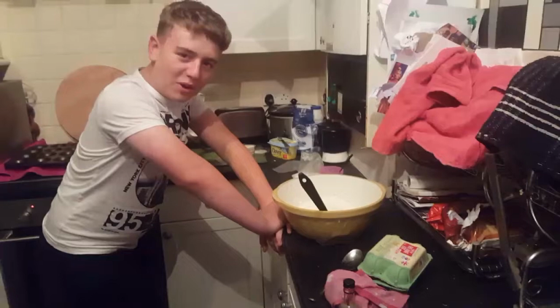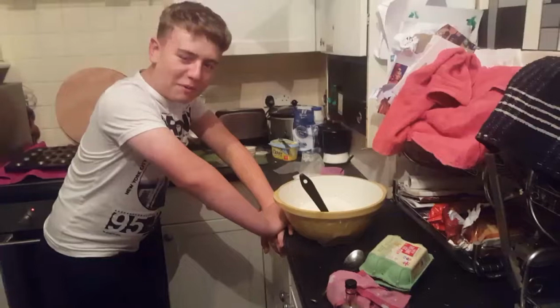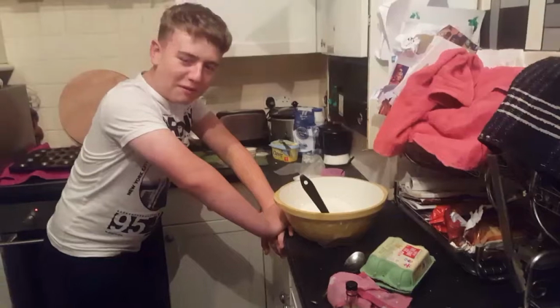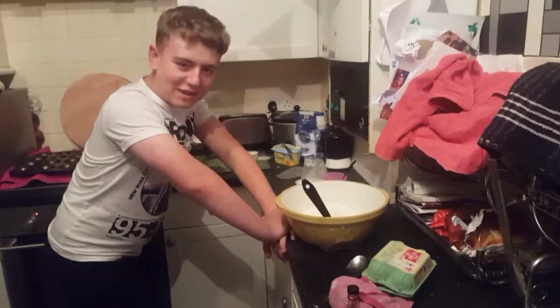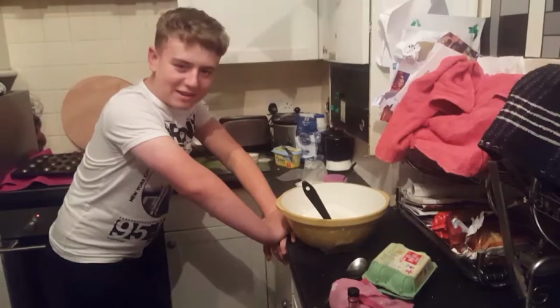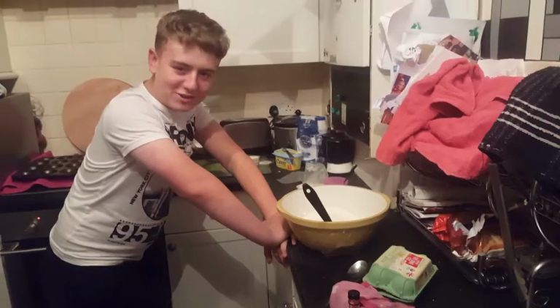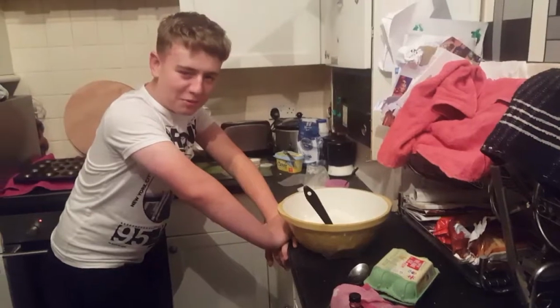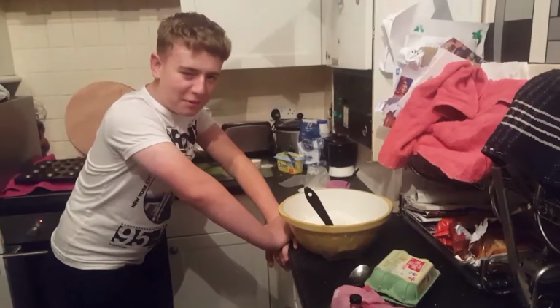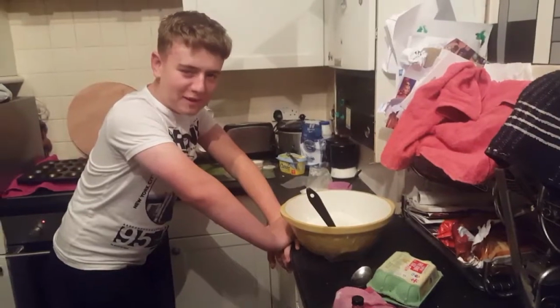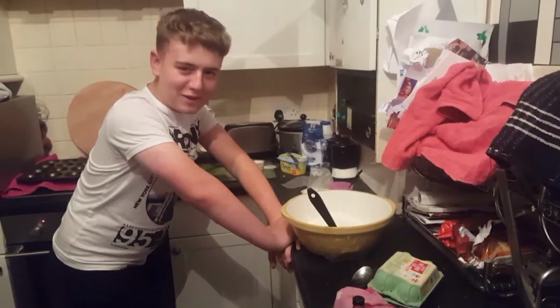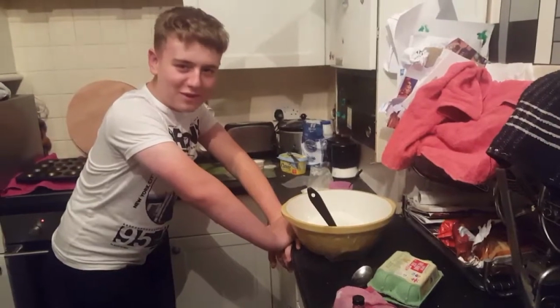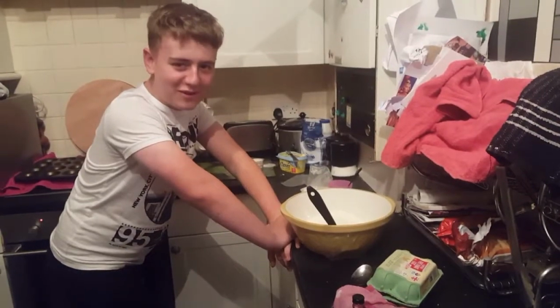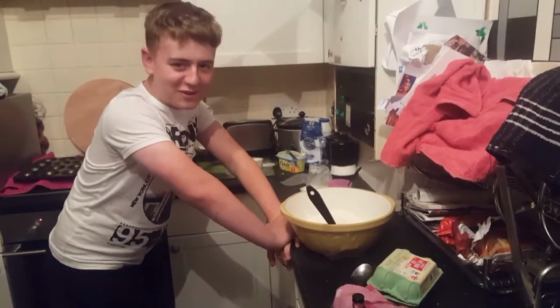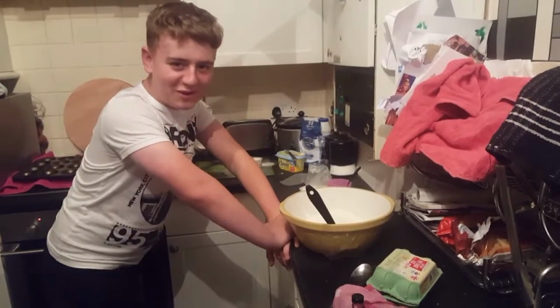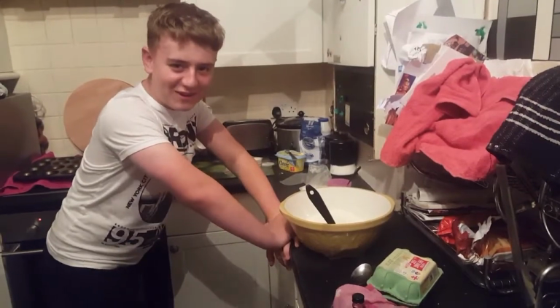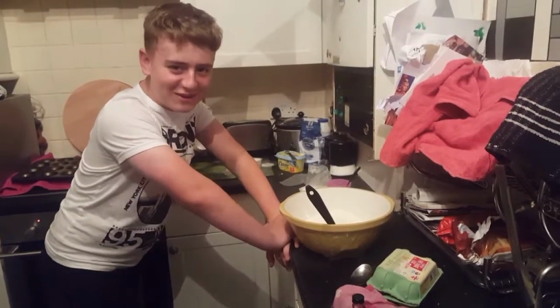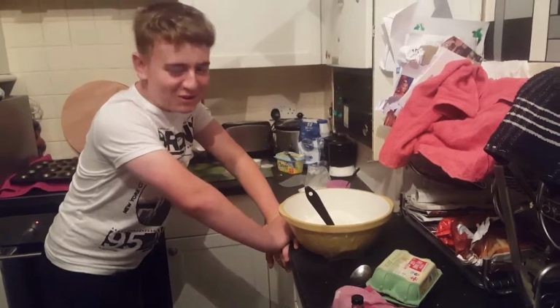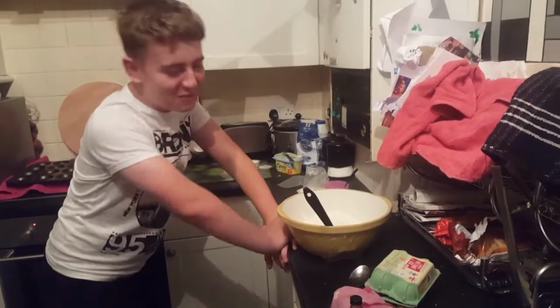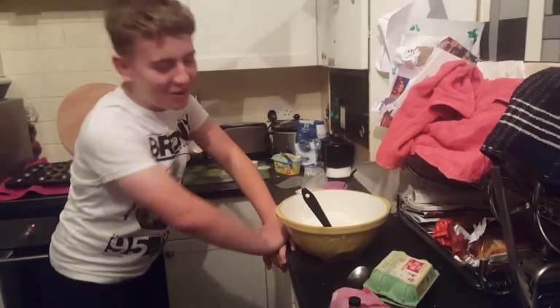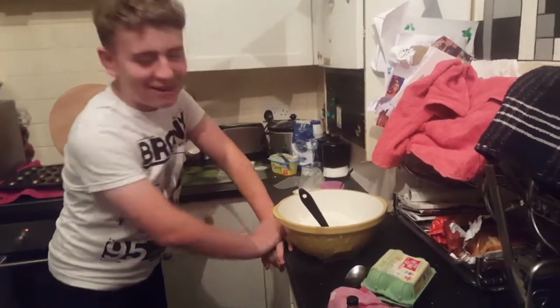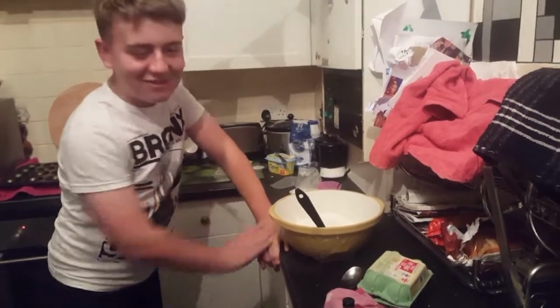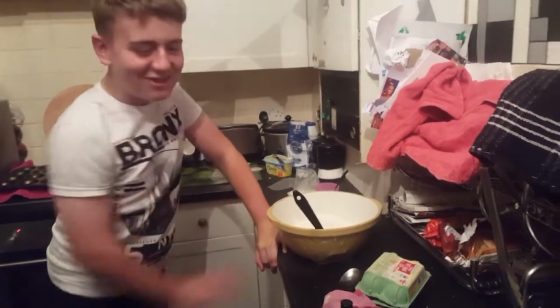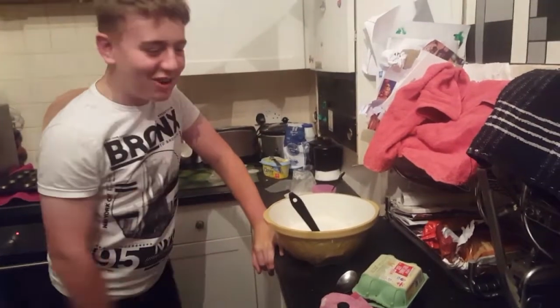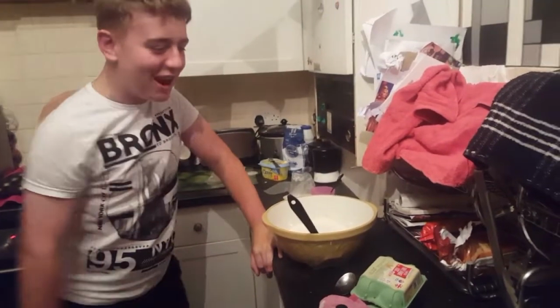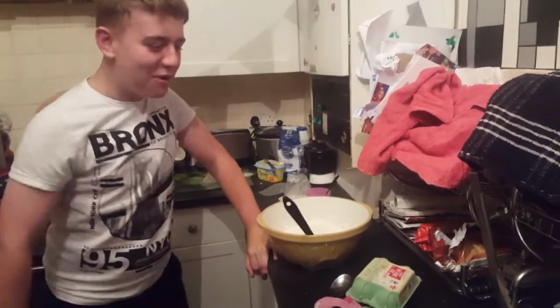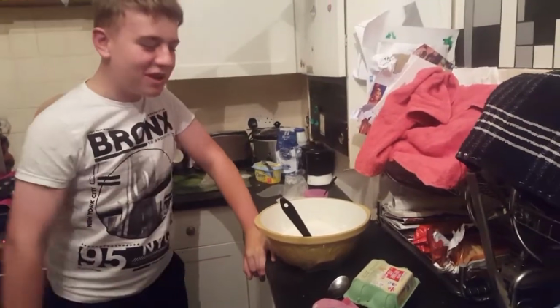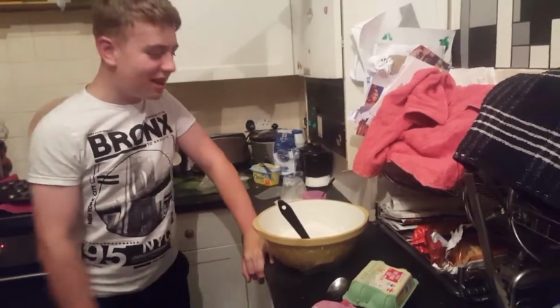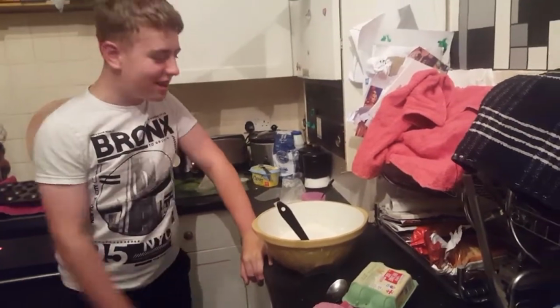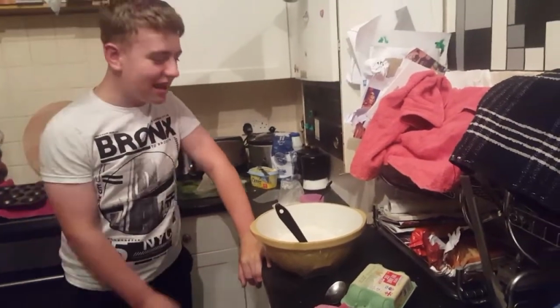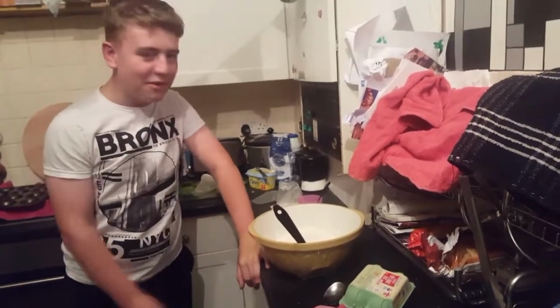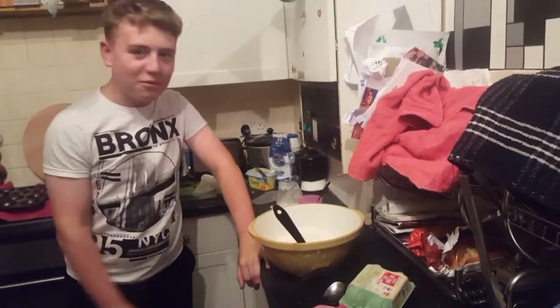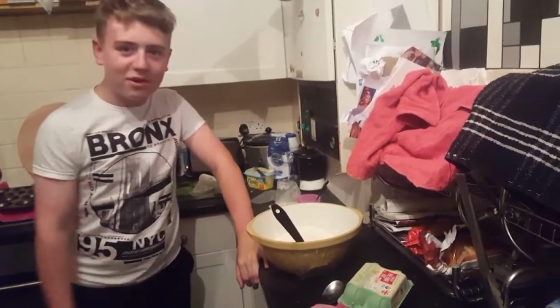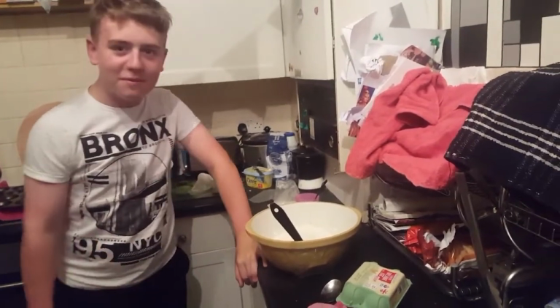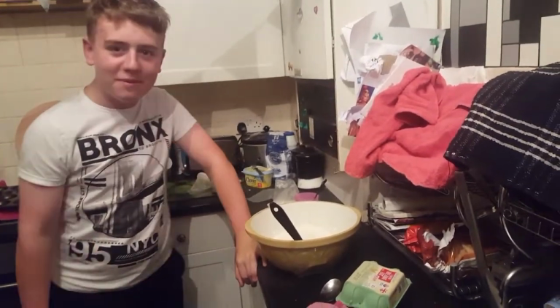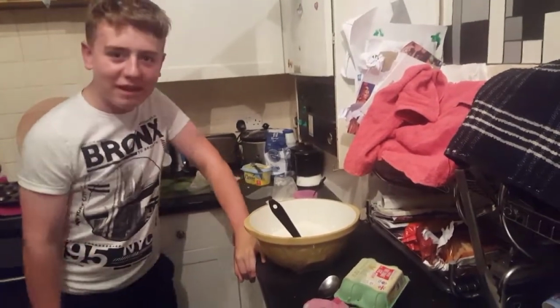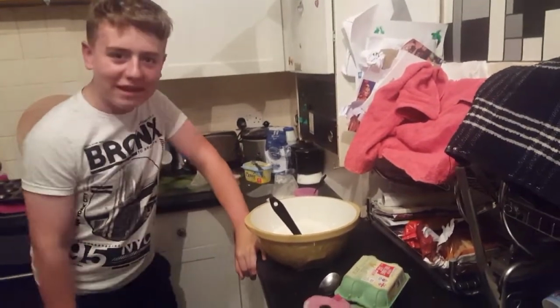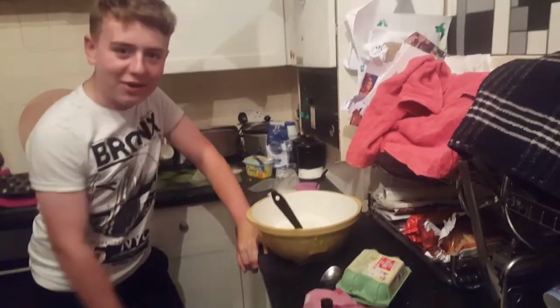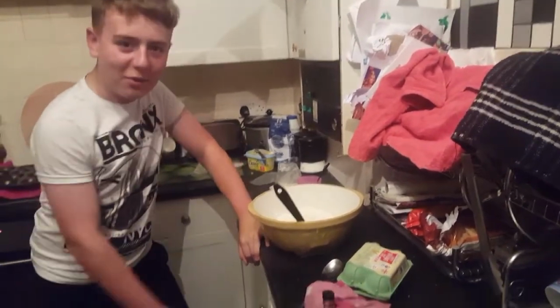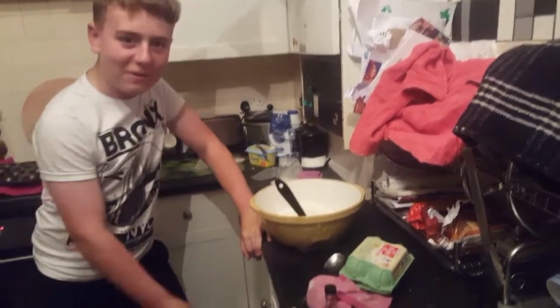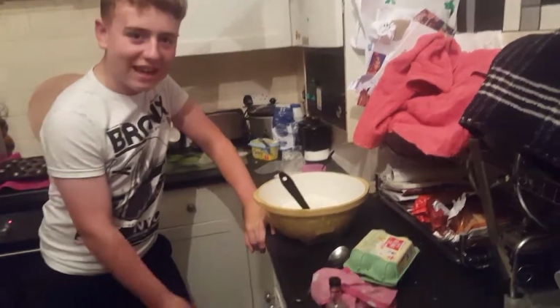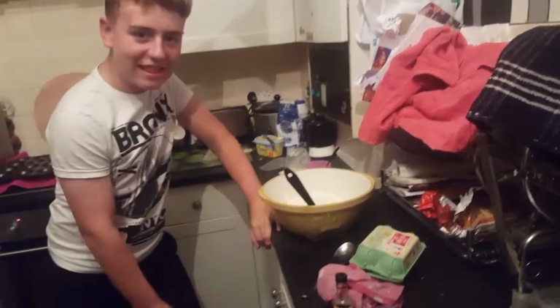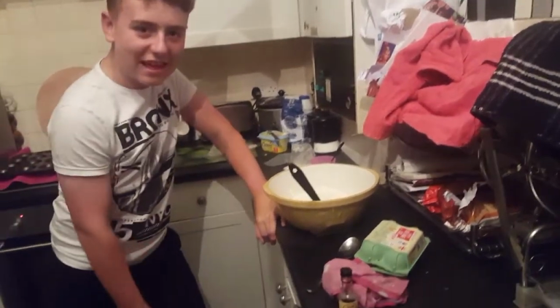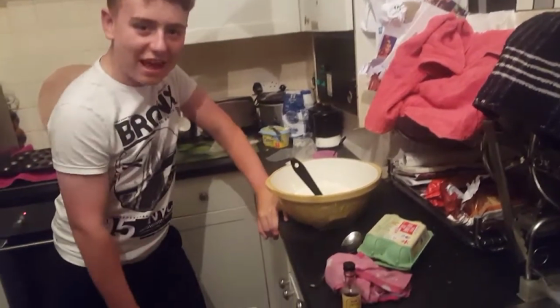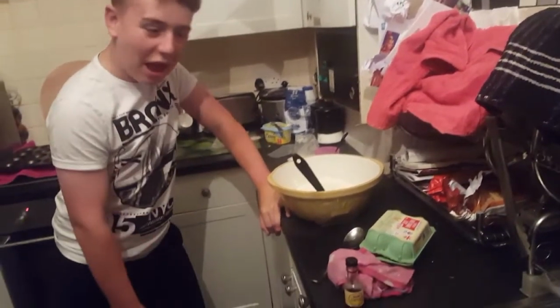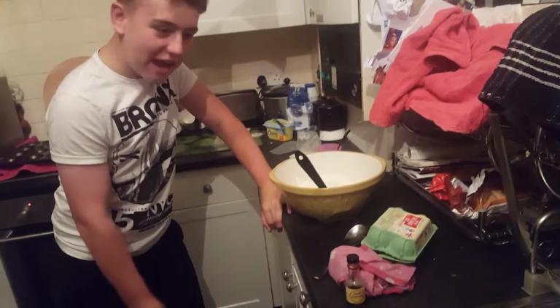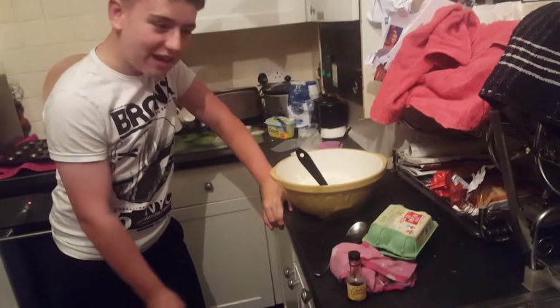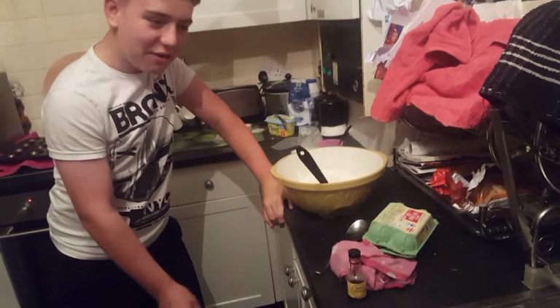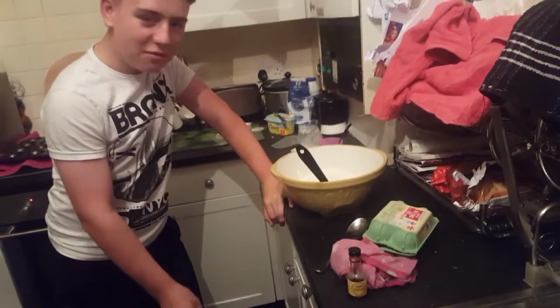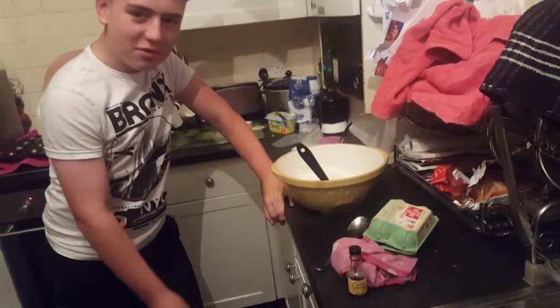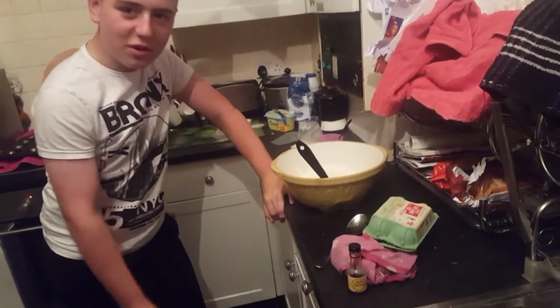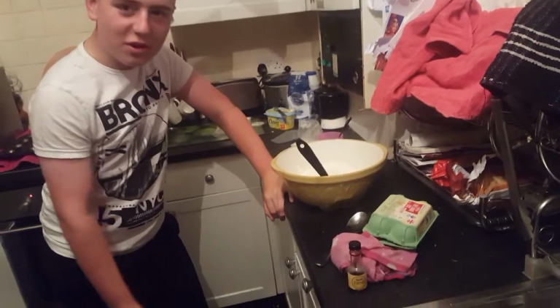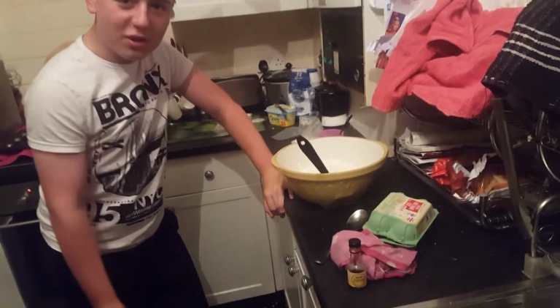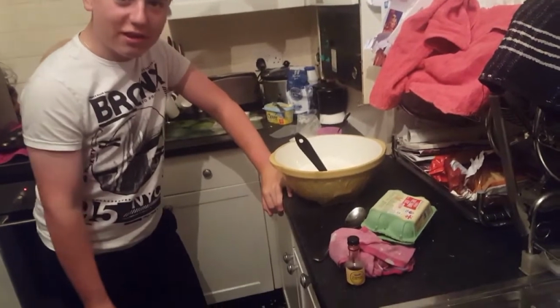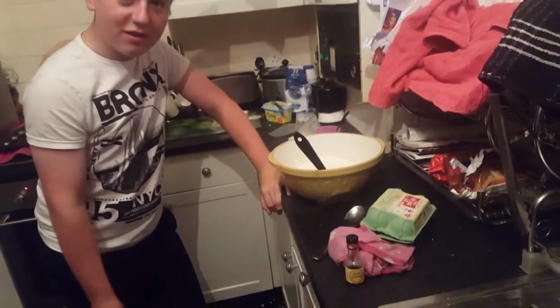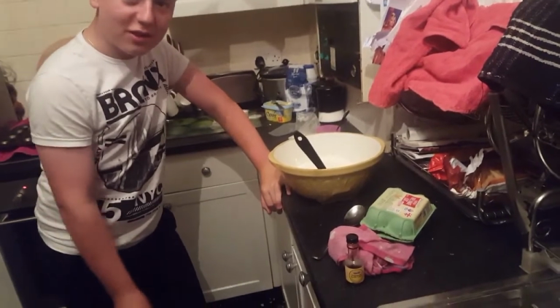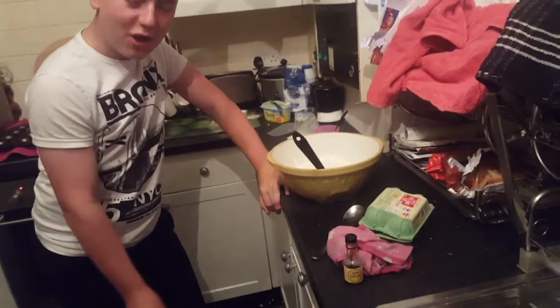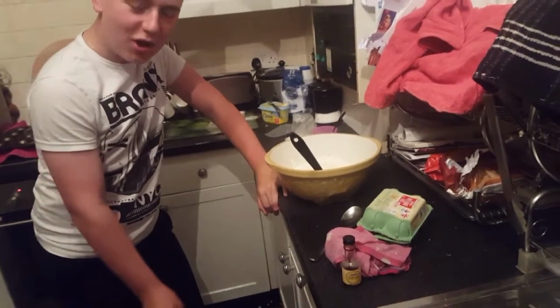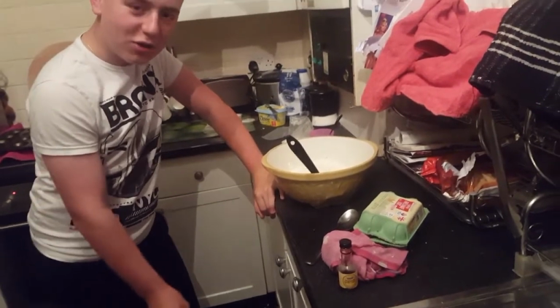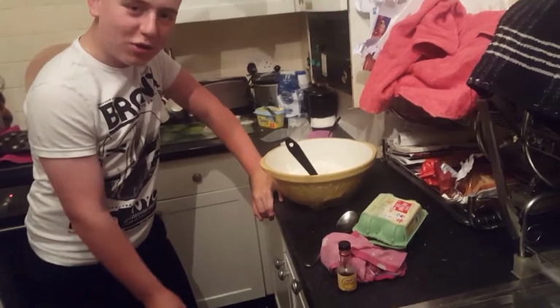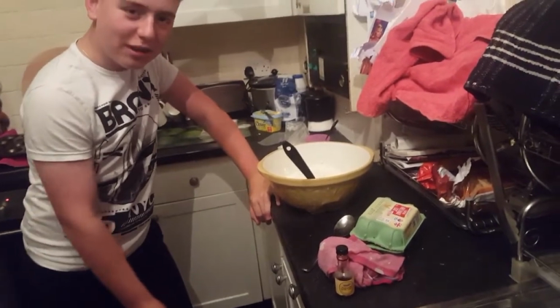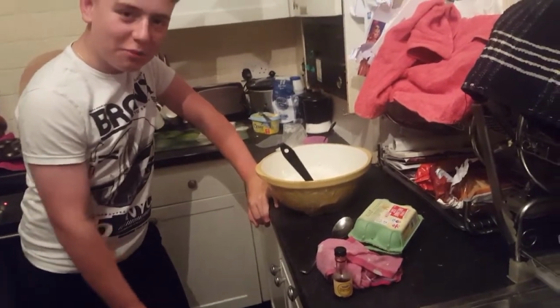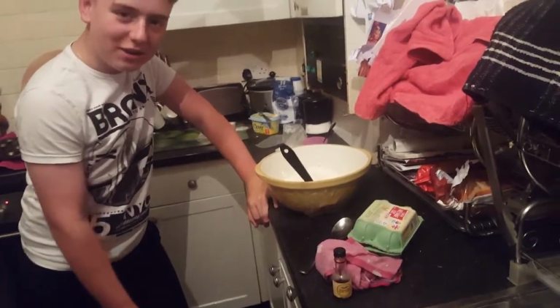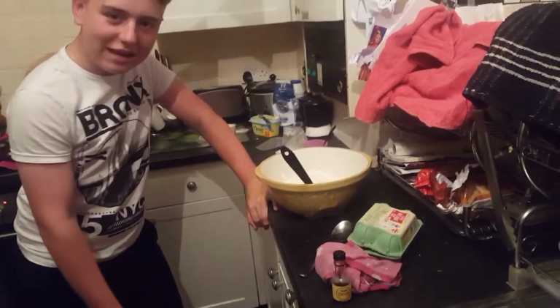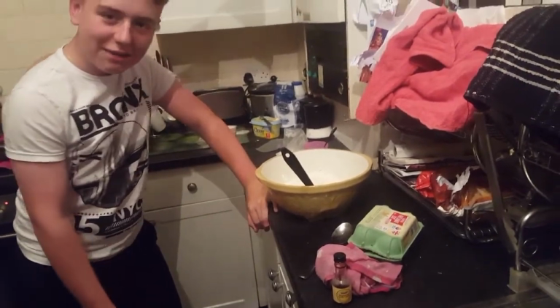Hi guys, it's DESTROYT and today we're going to be making cupcakes. We're doing a new series called Cooking with Demon.